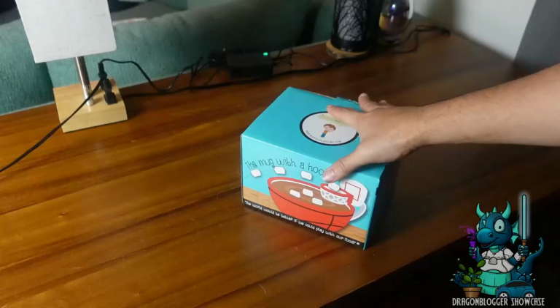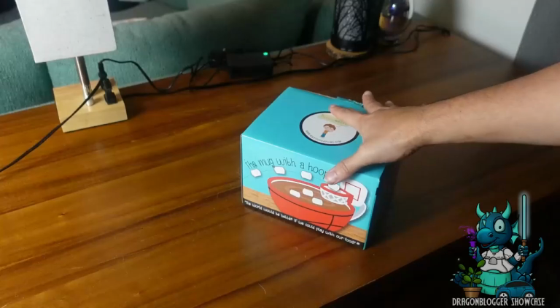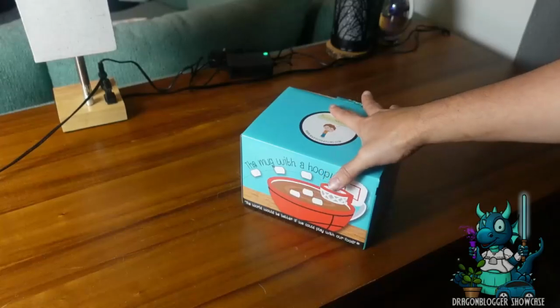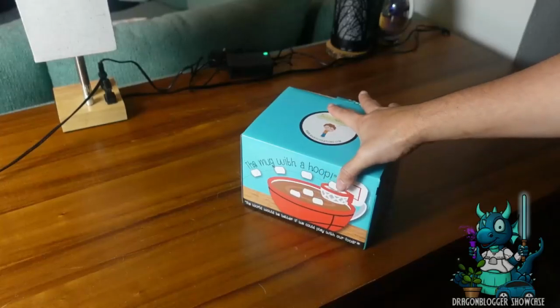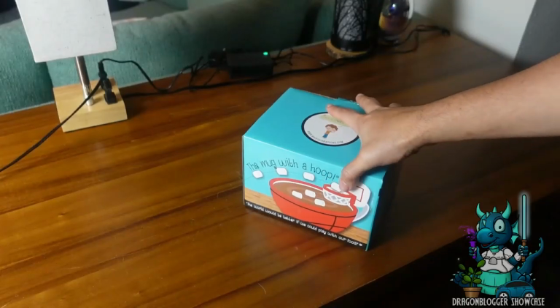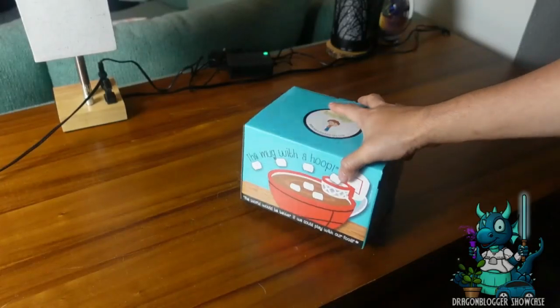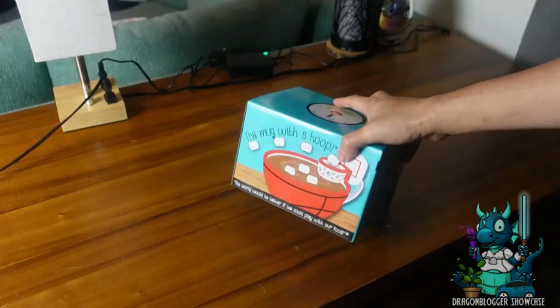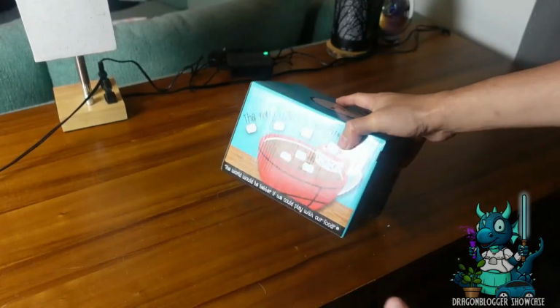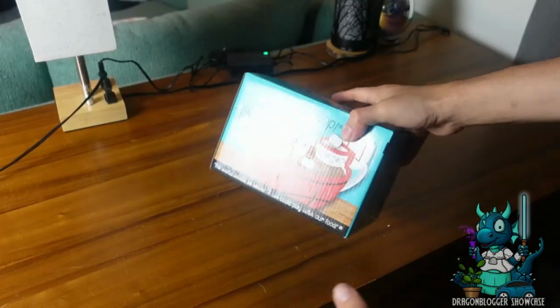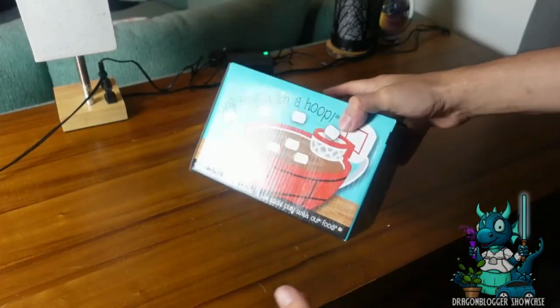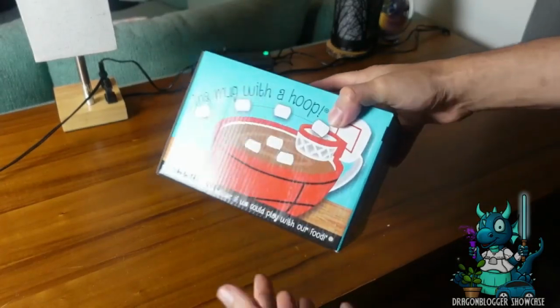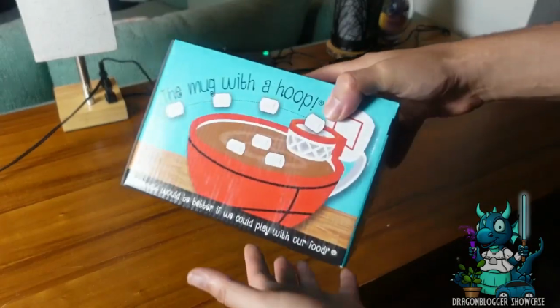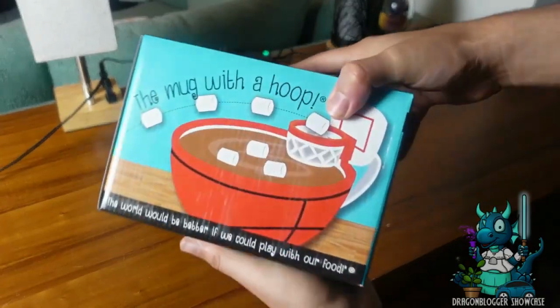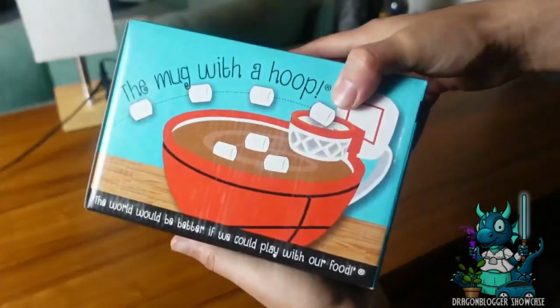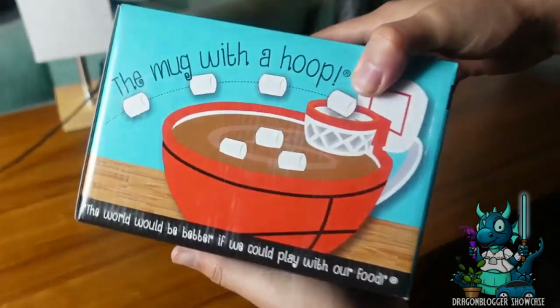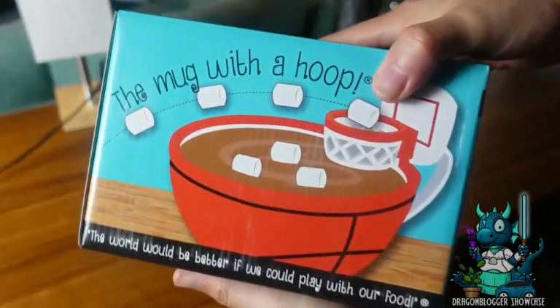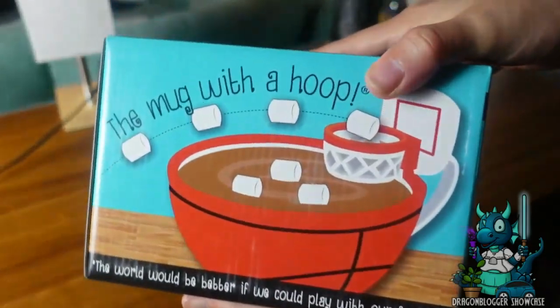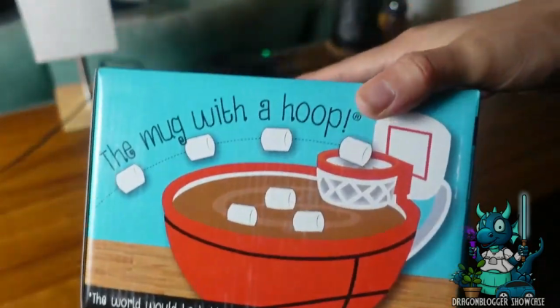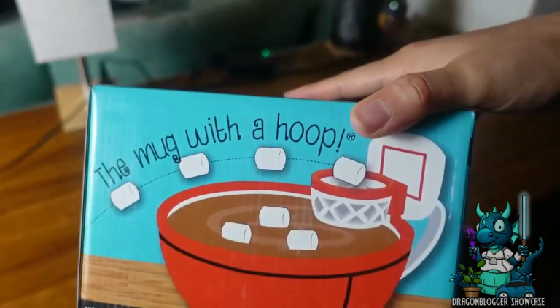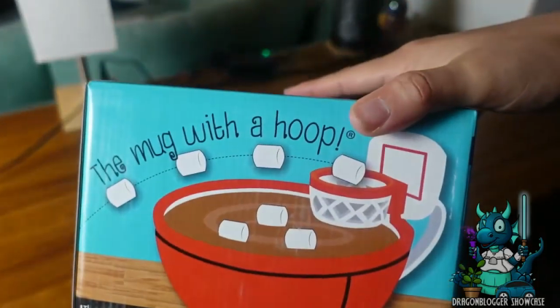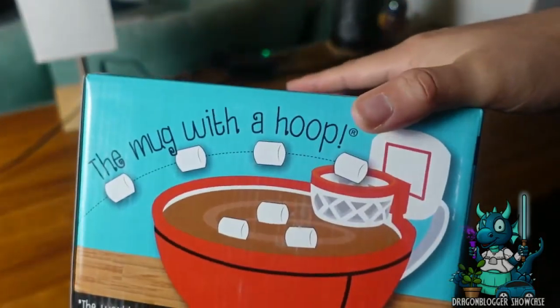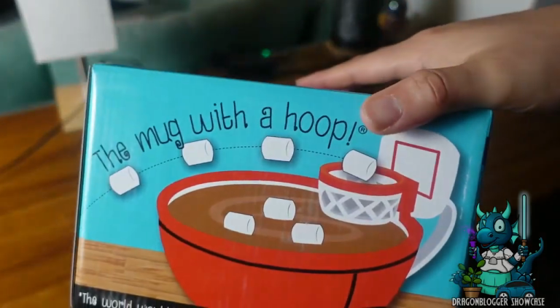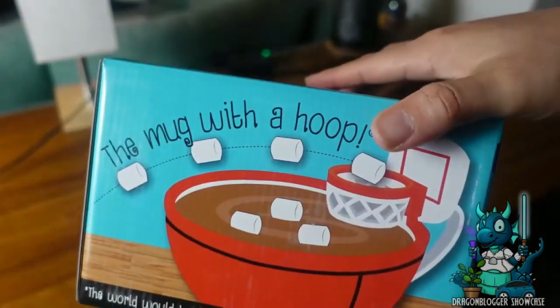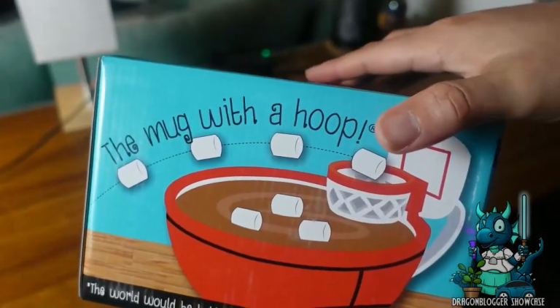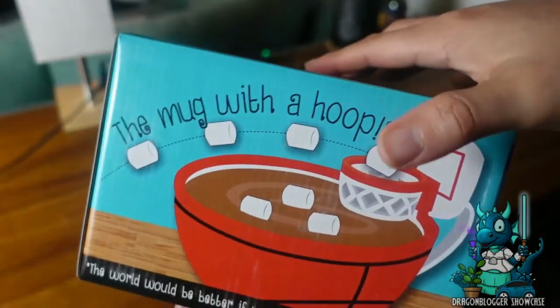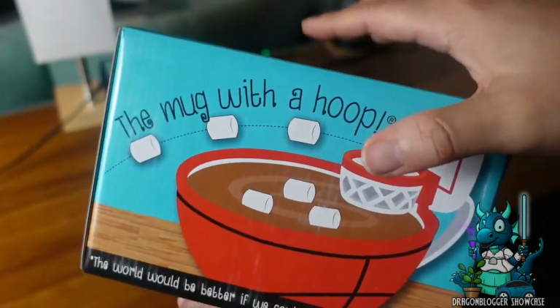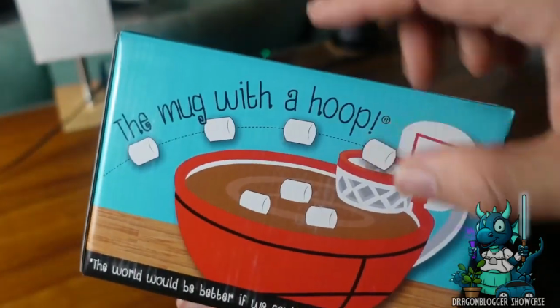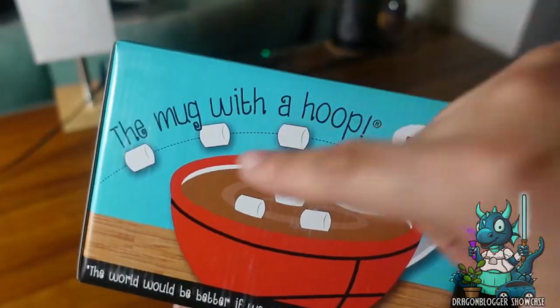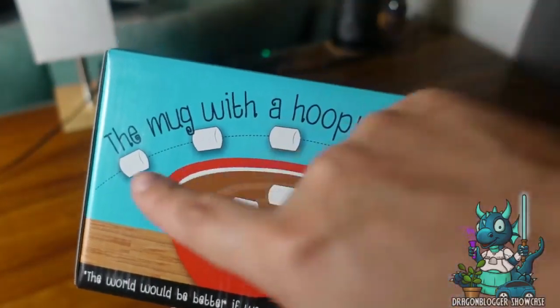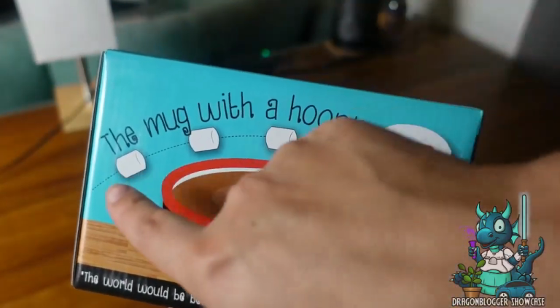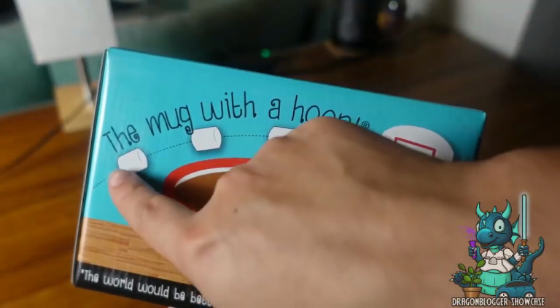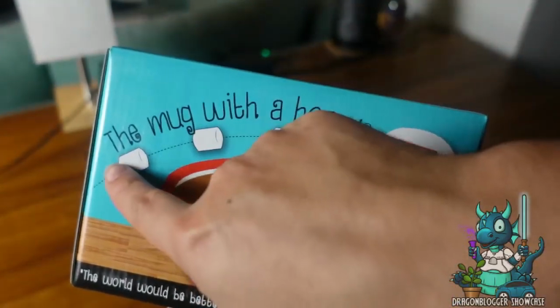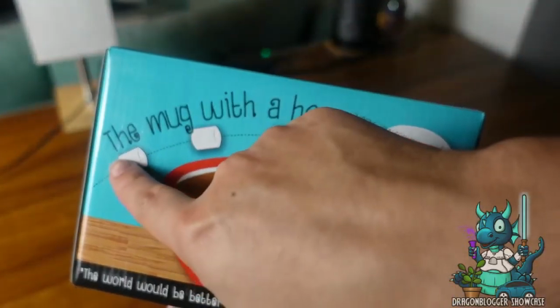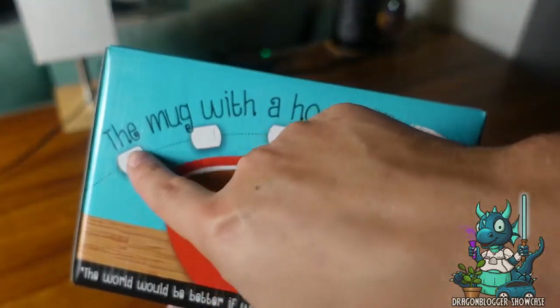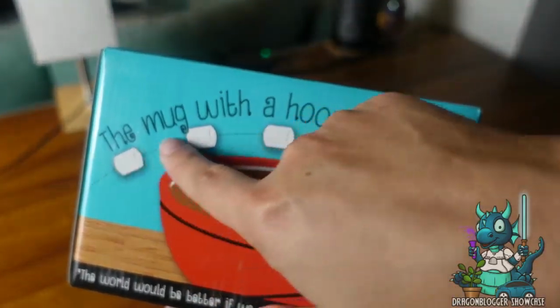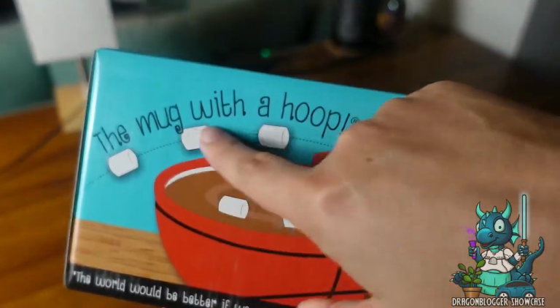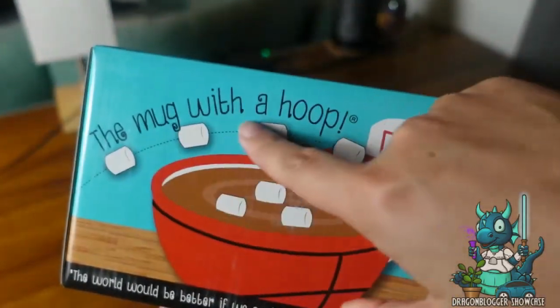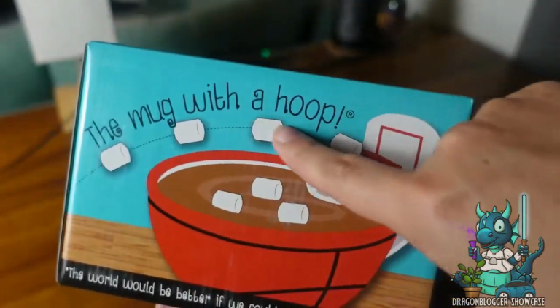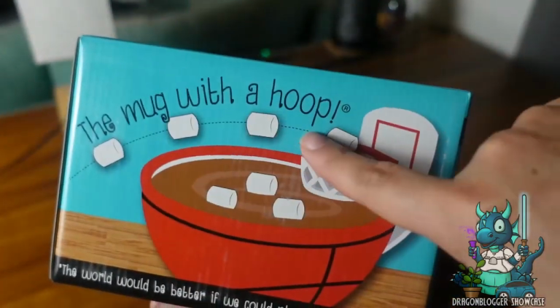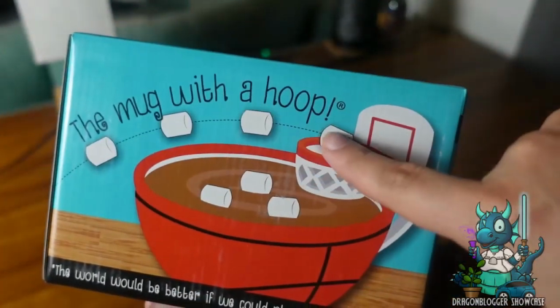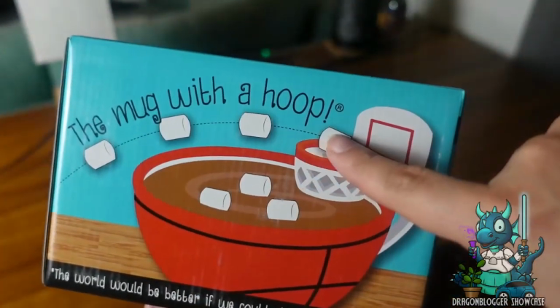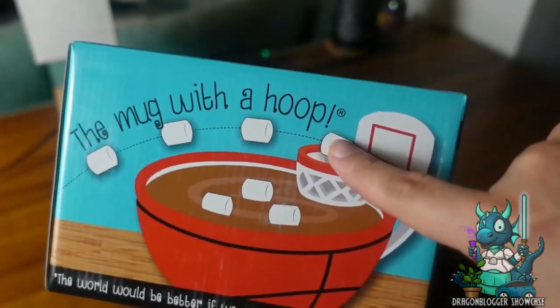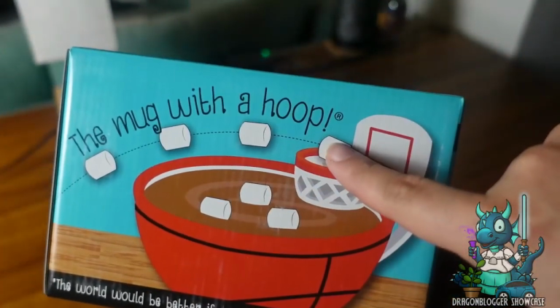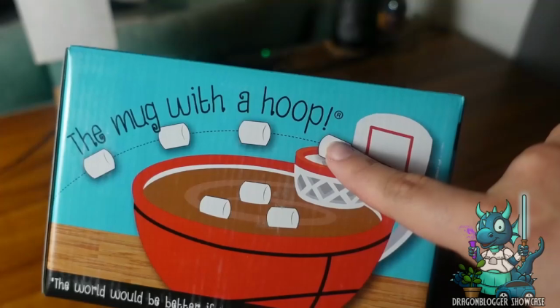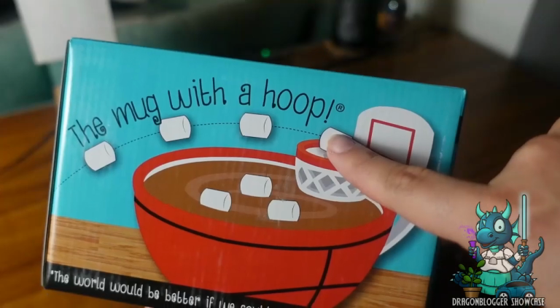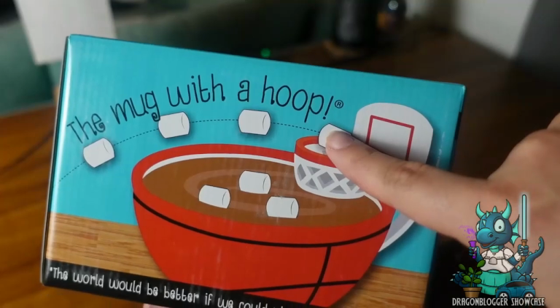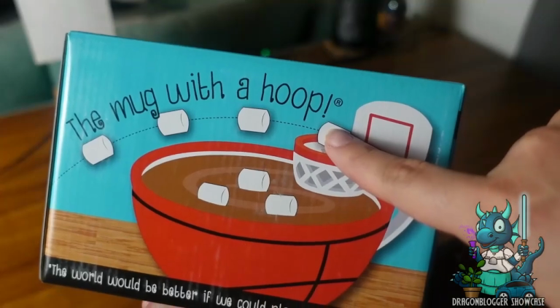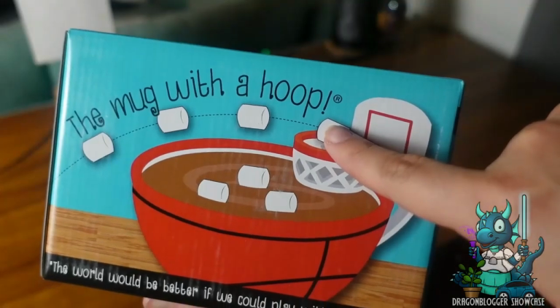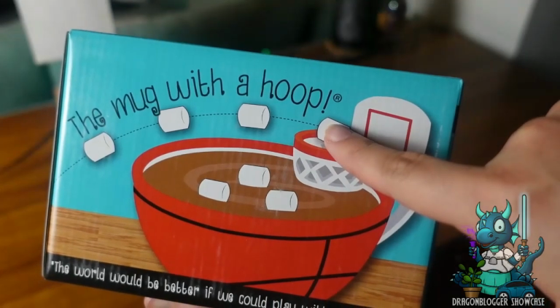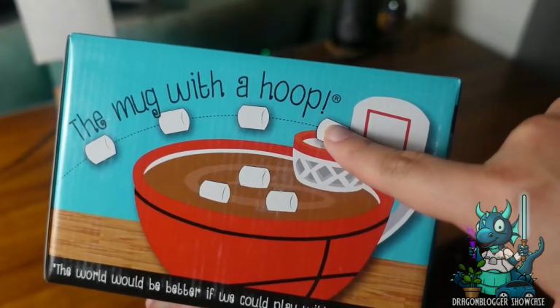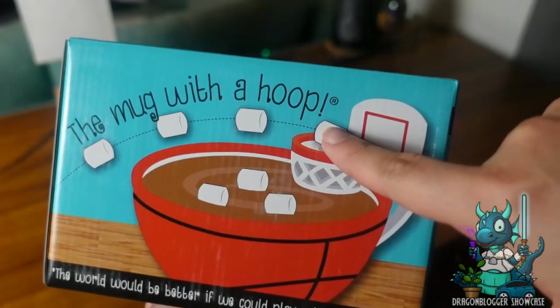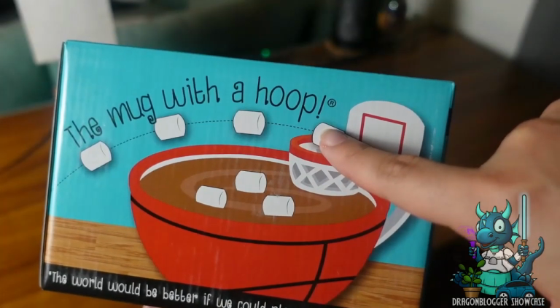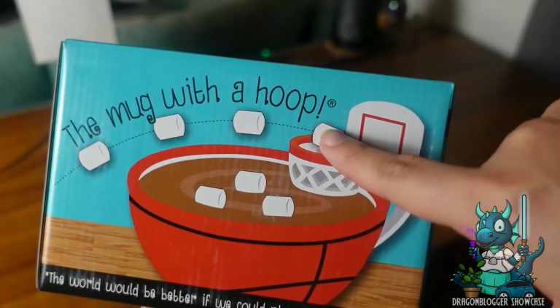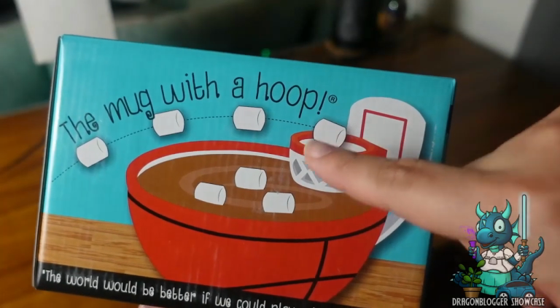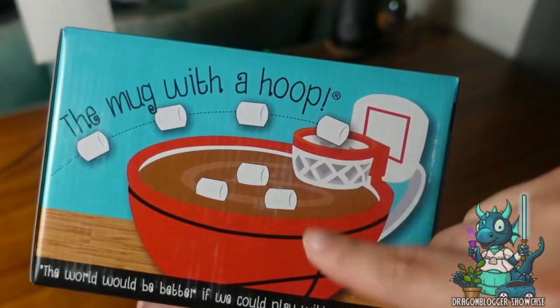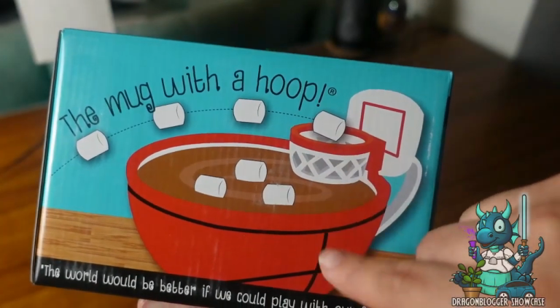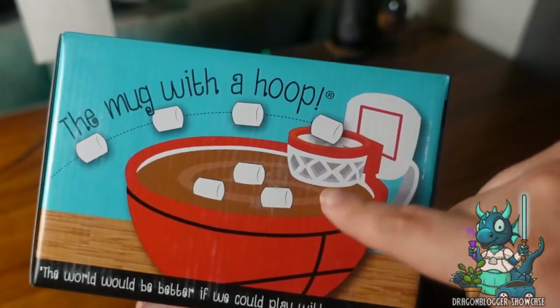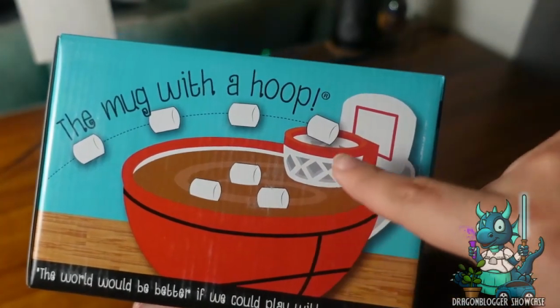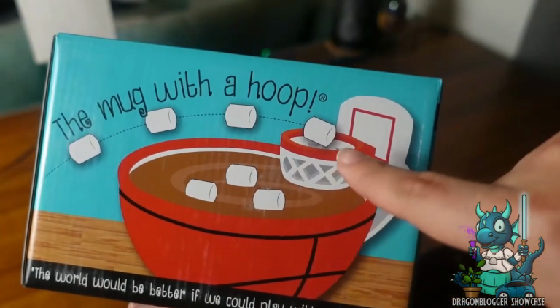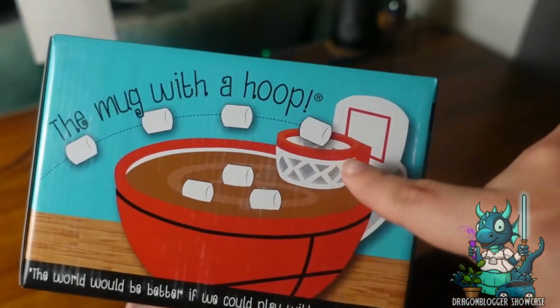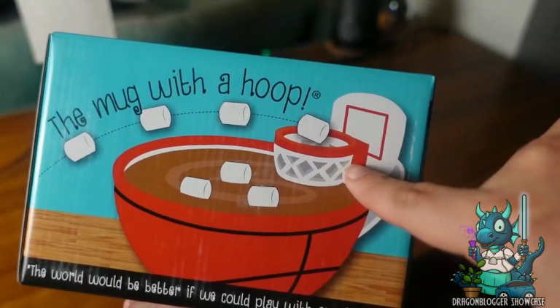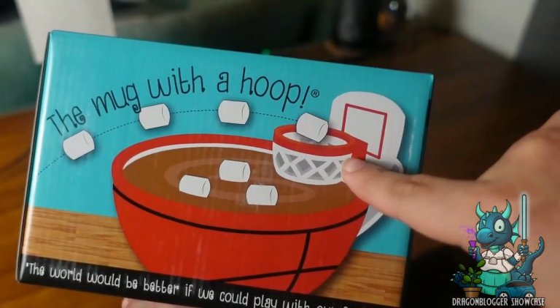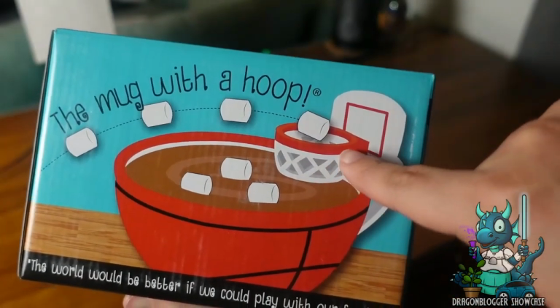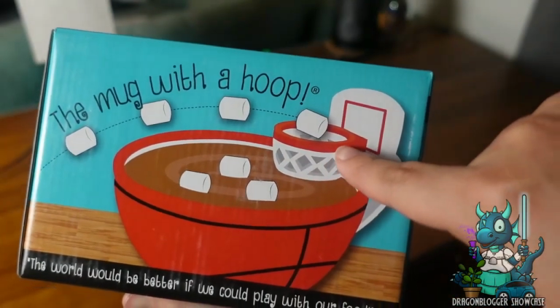Hey everyone, Nikita with Dragon Blogger here to show you something pretty cool. This is the amazing mug with a hoop. You can actually play with your food.